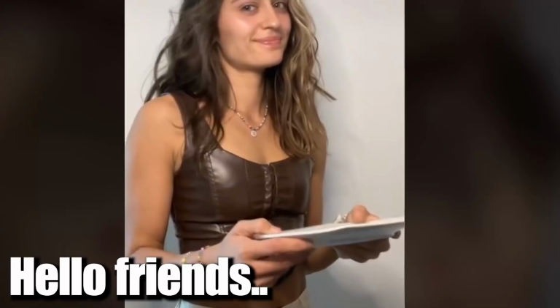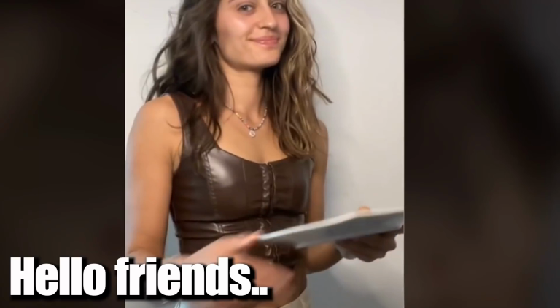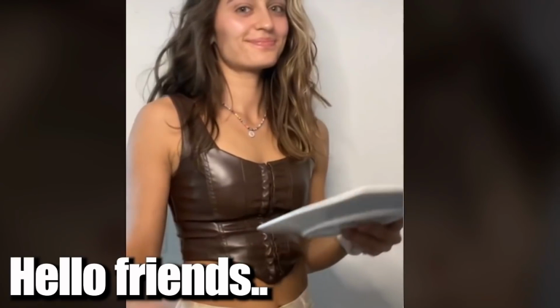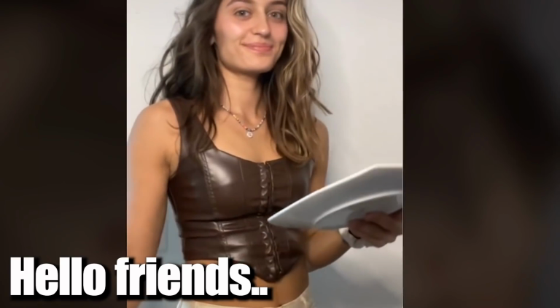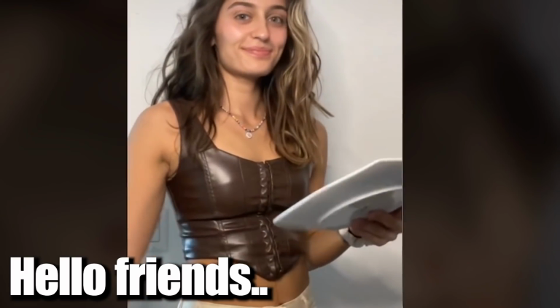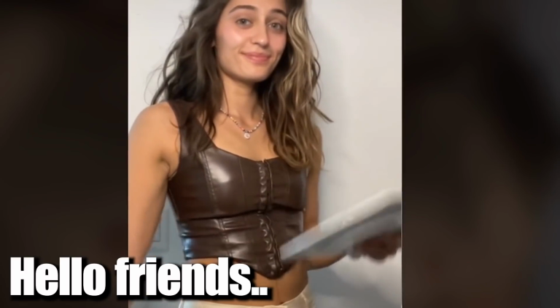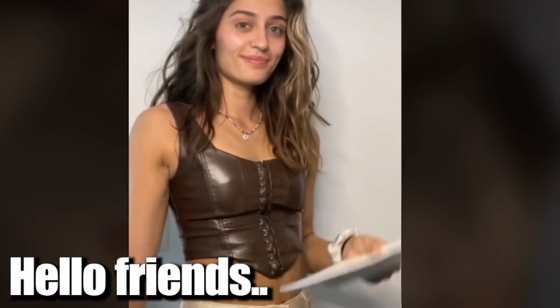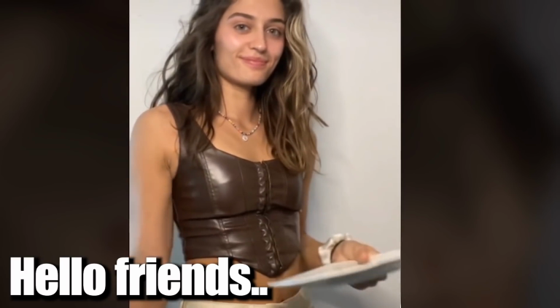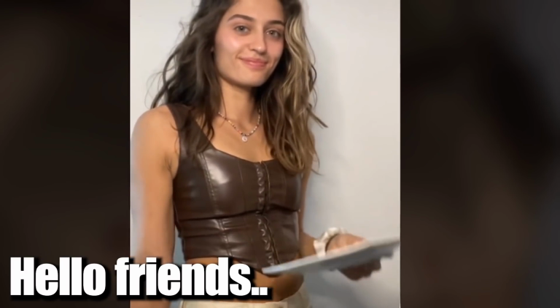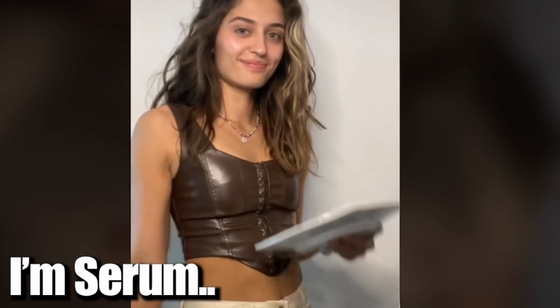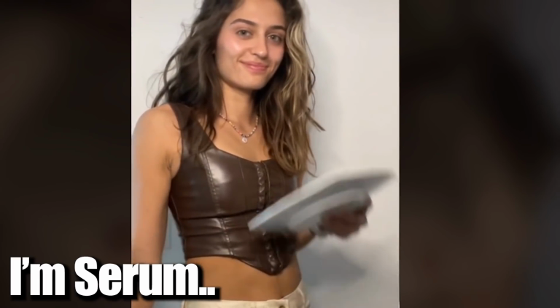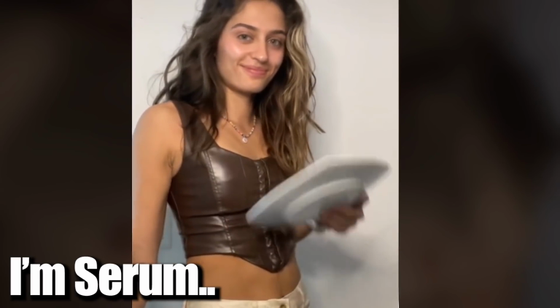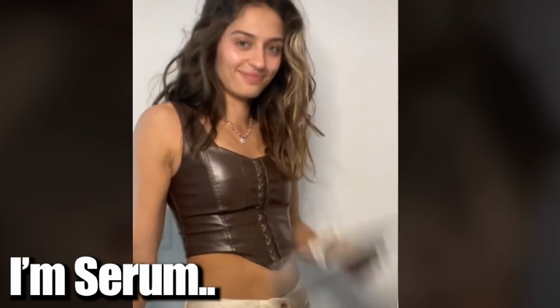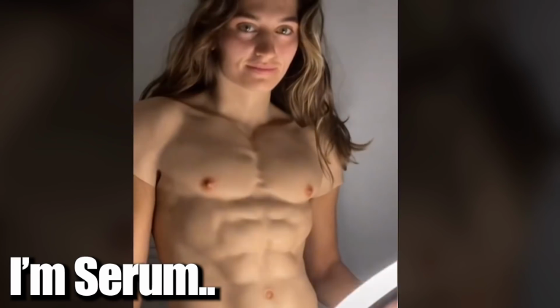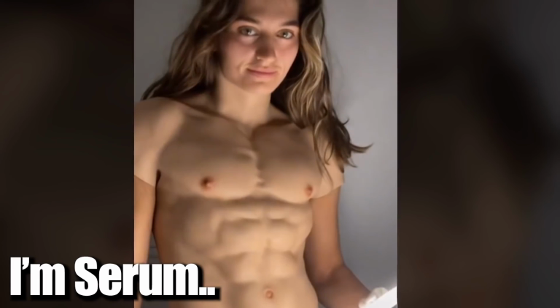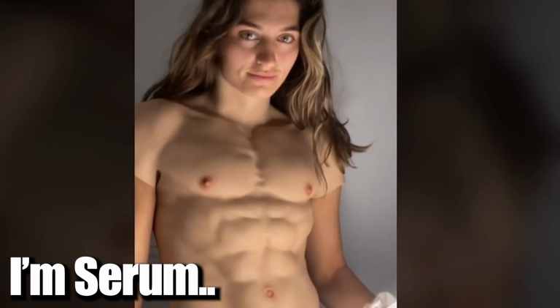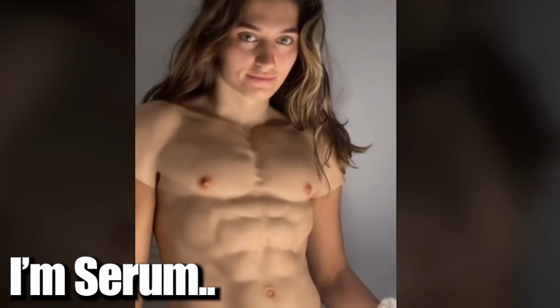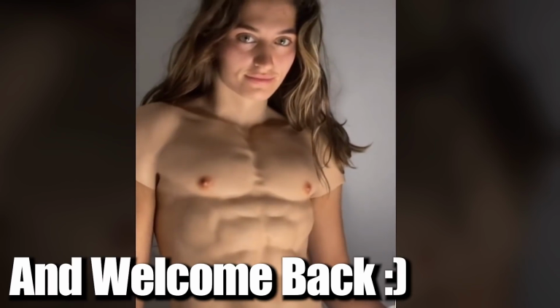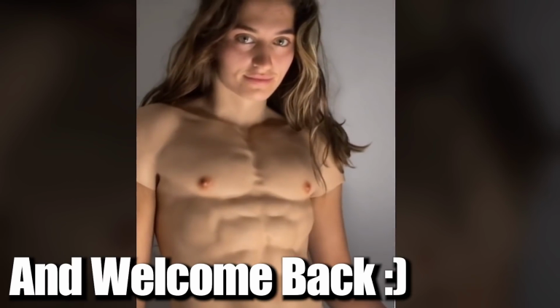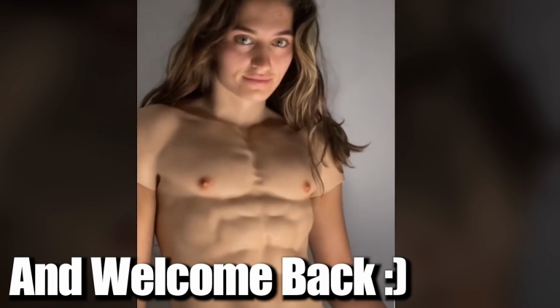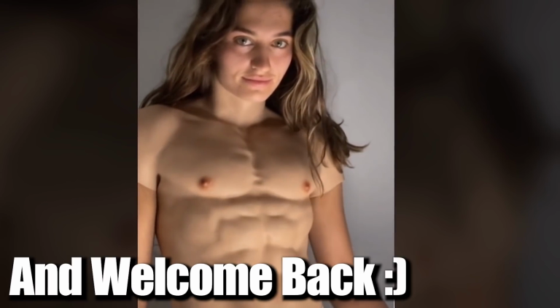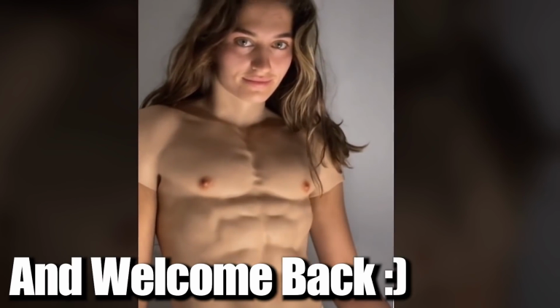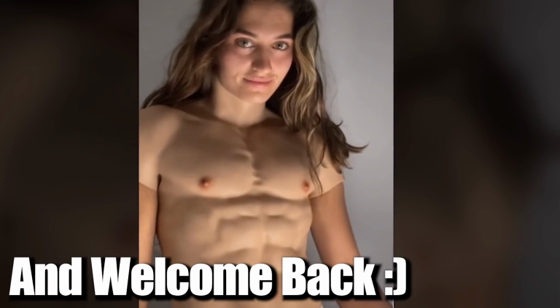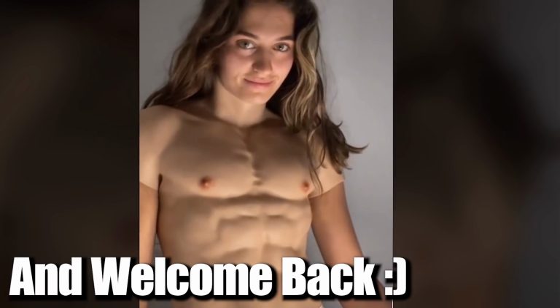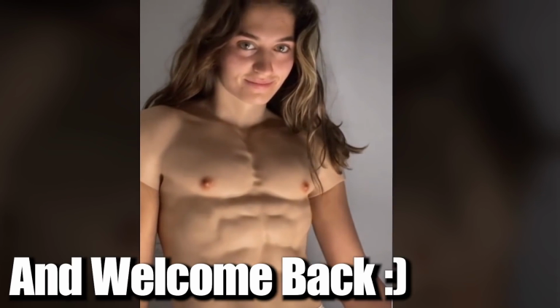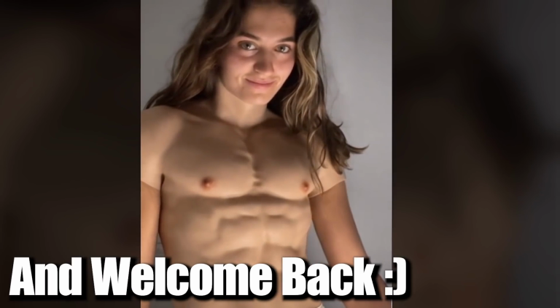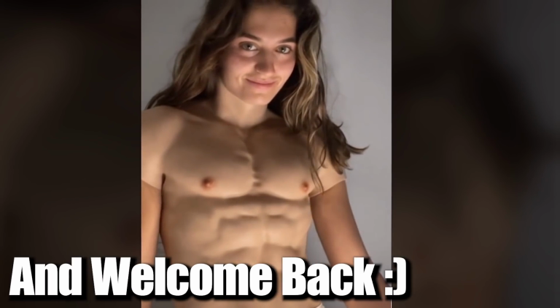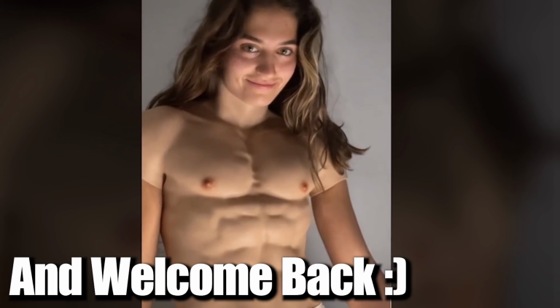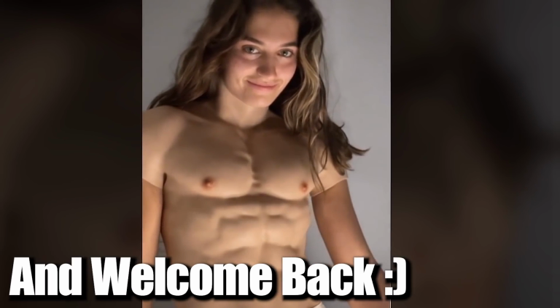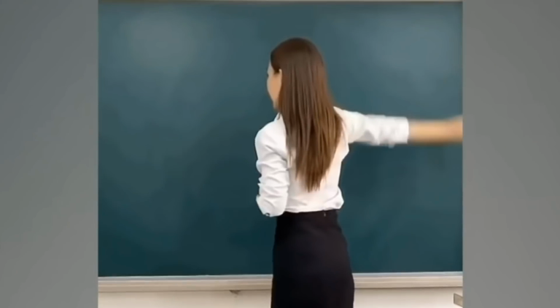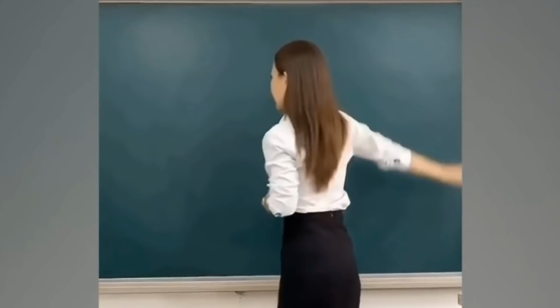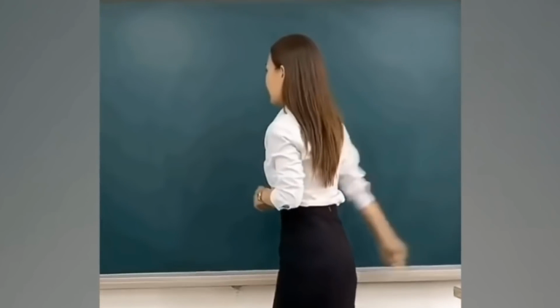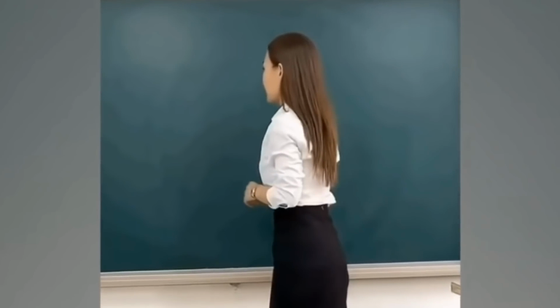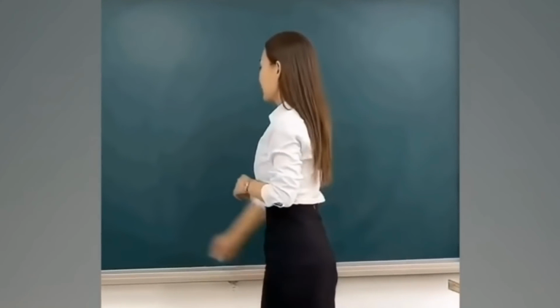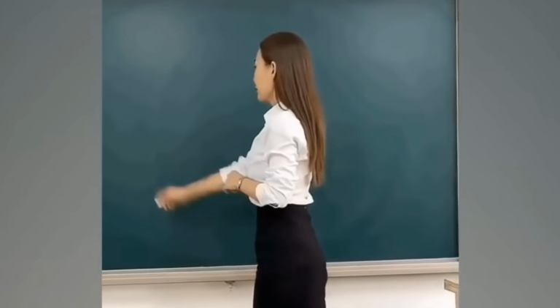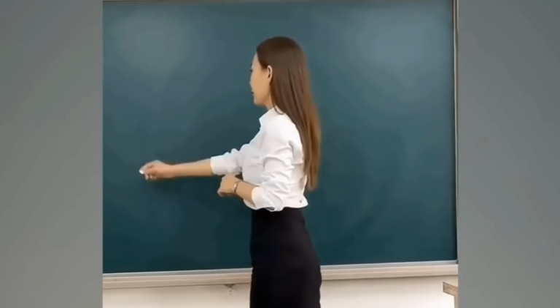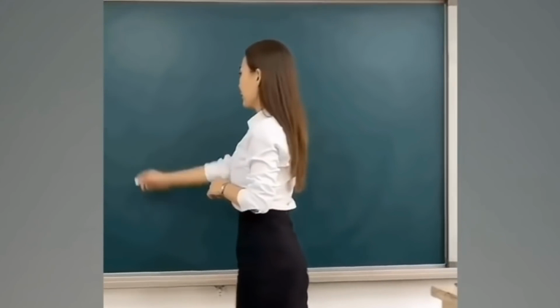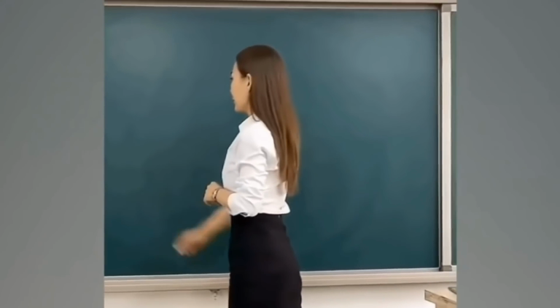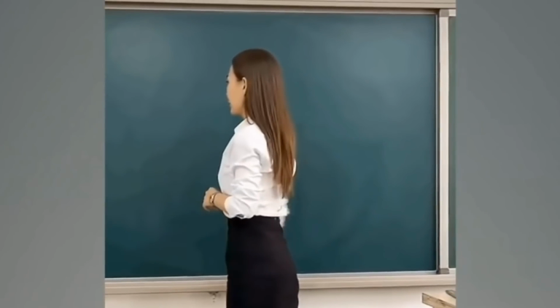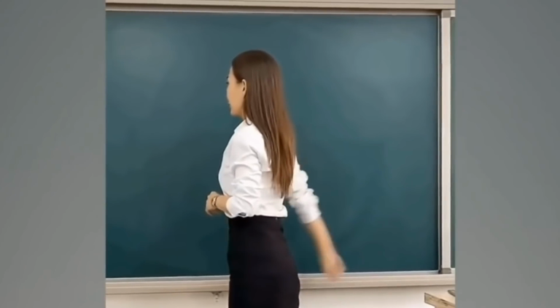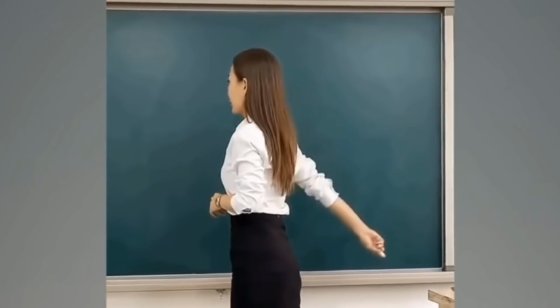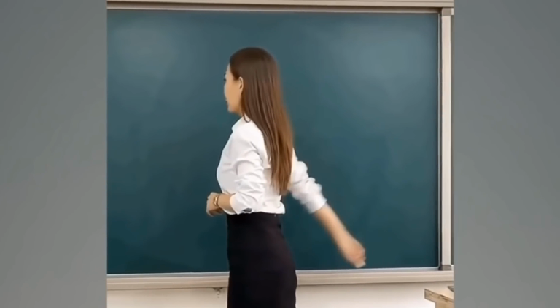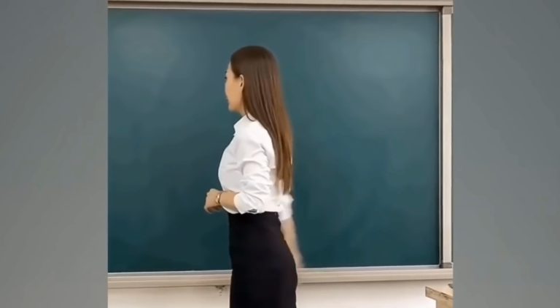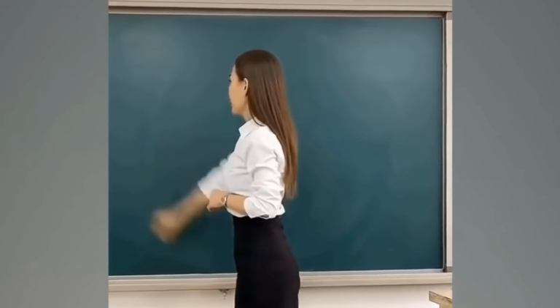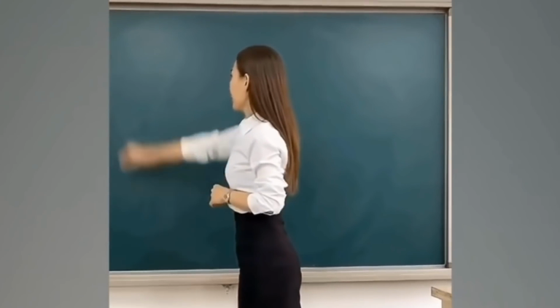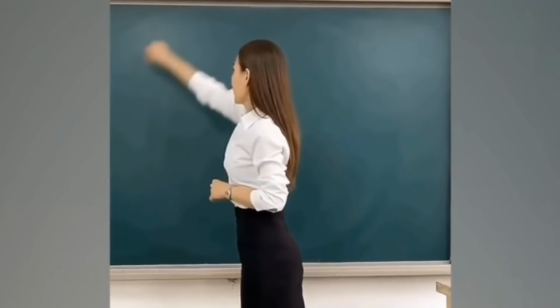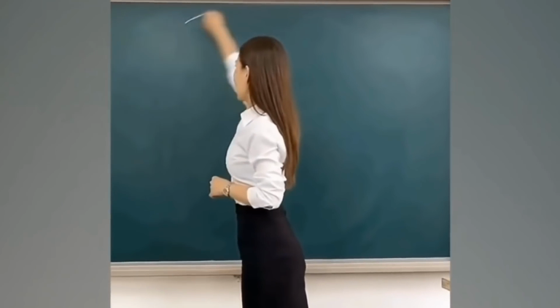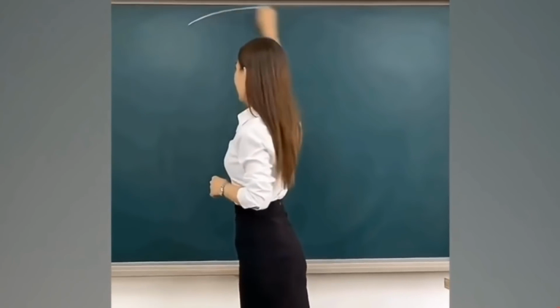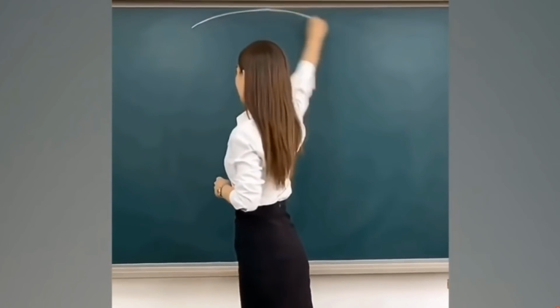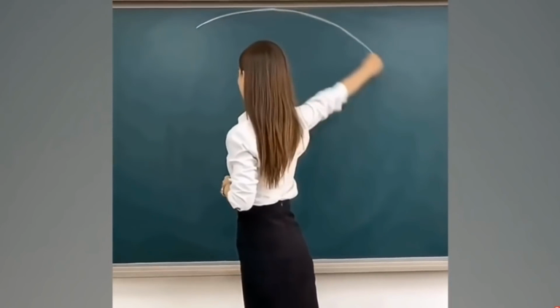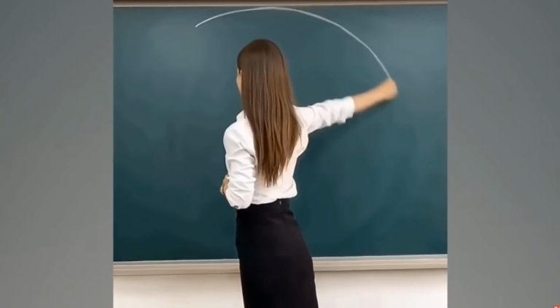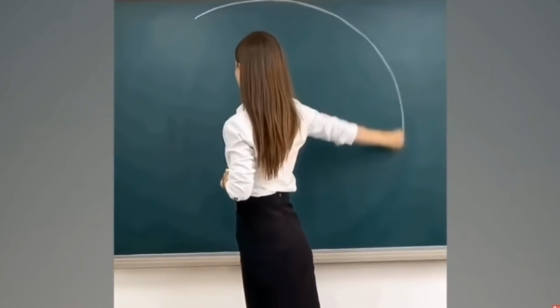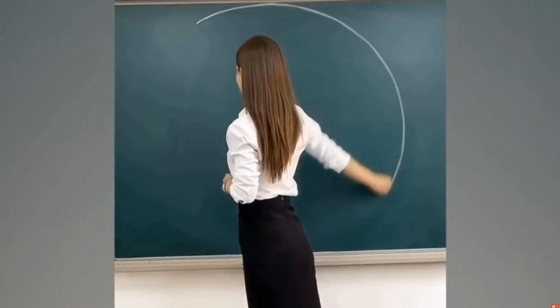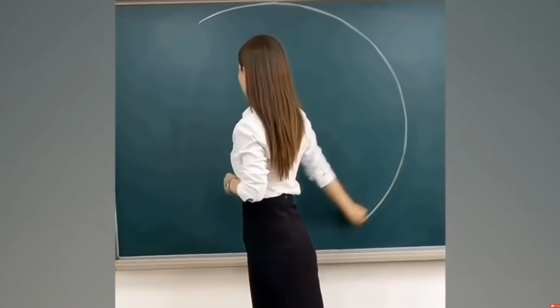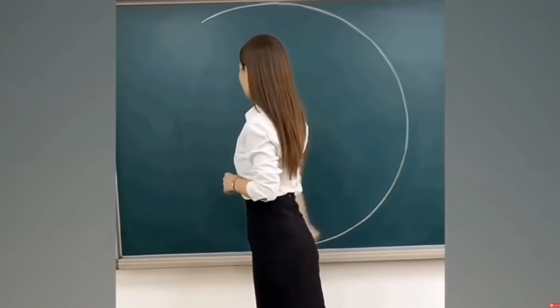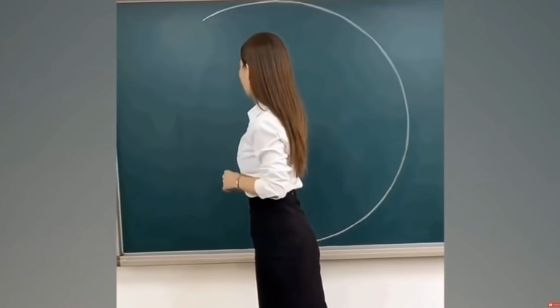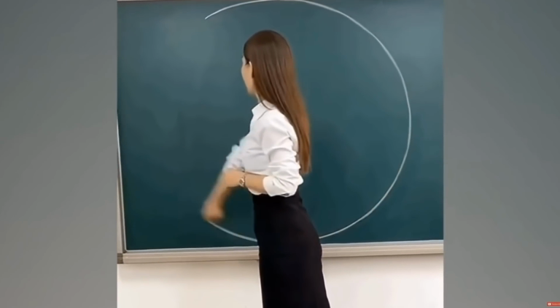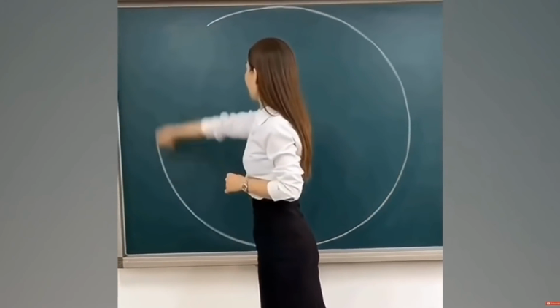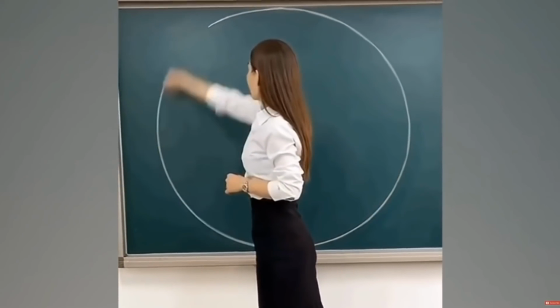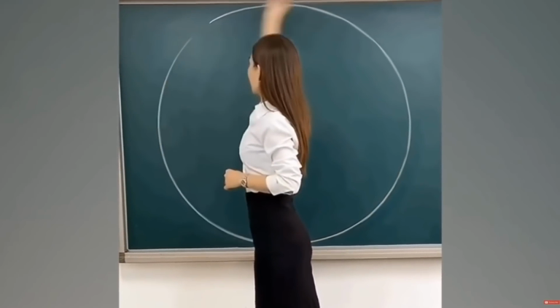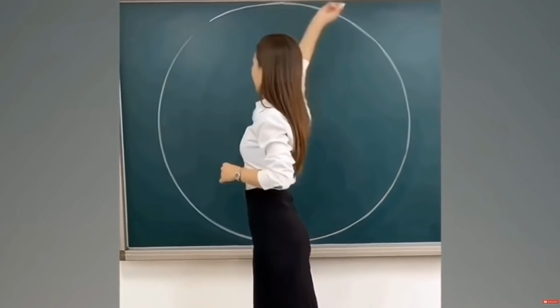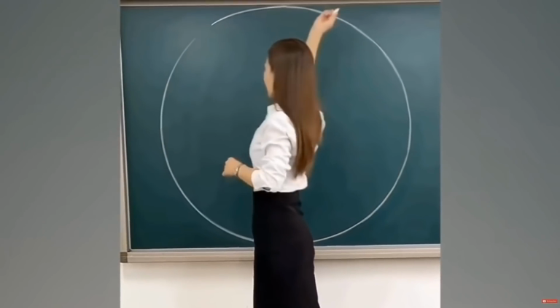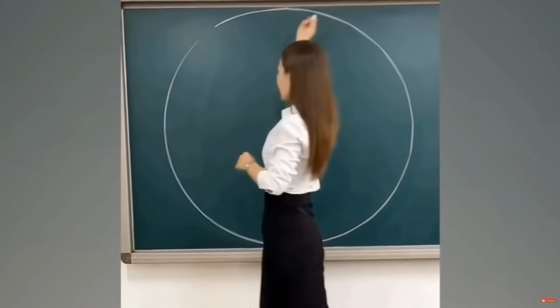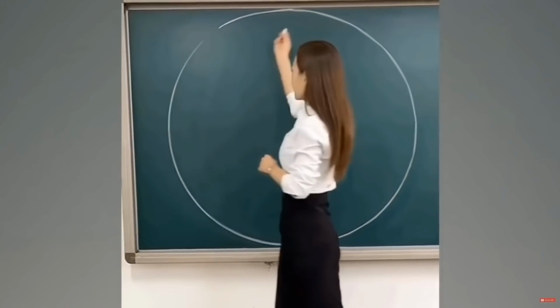Hello friends, I'm Serum and welcome back. Girl draws a perfect circle — don't get caught off guard.